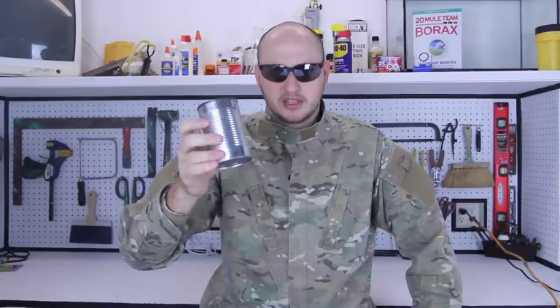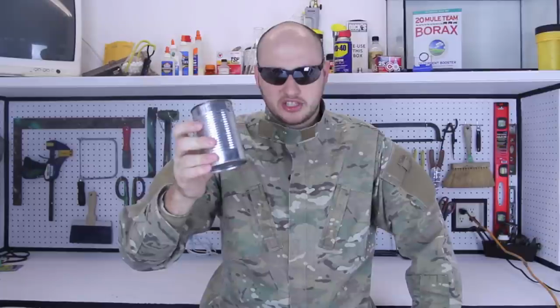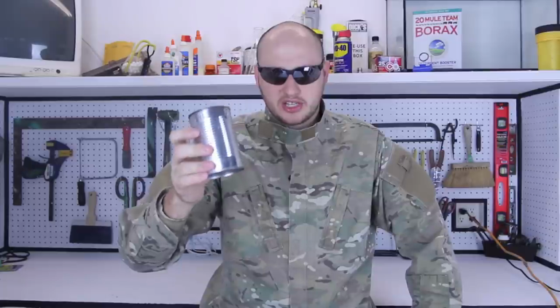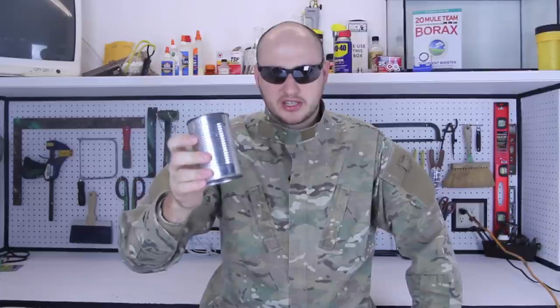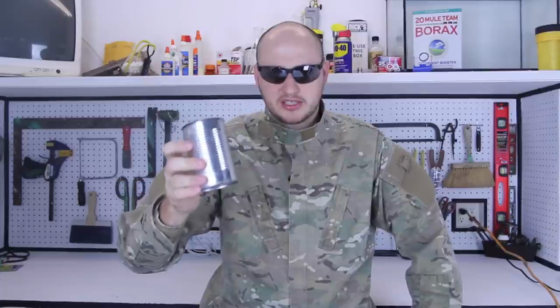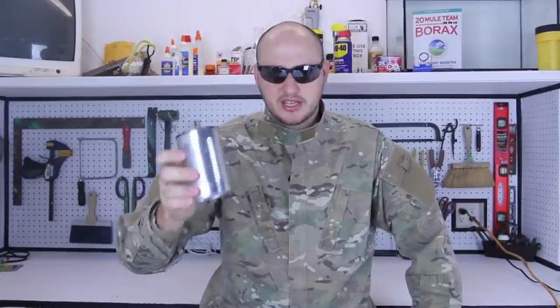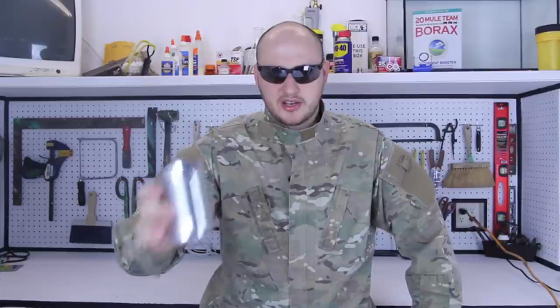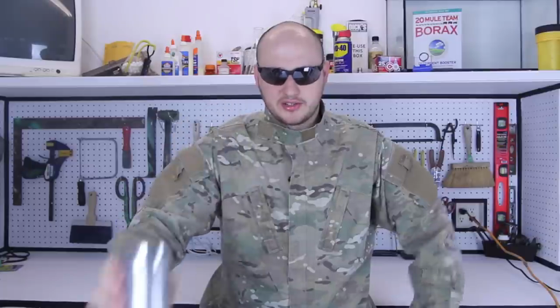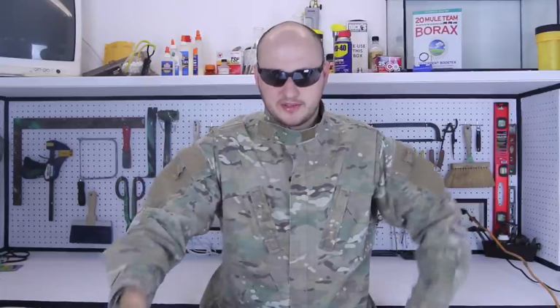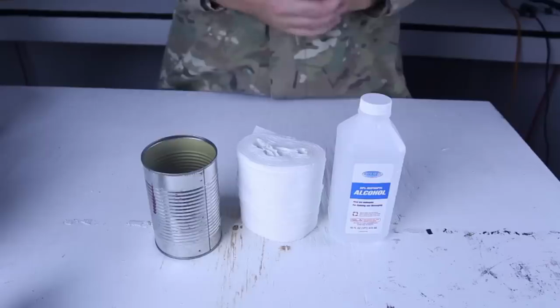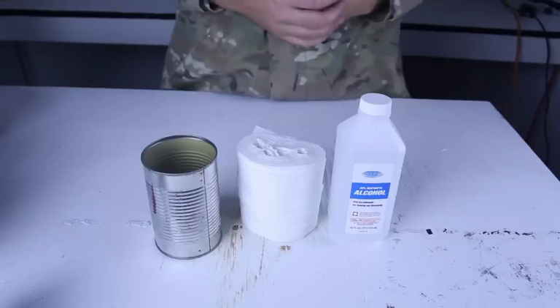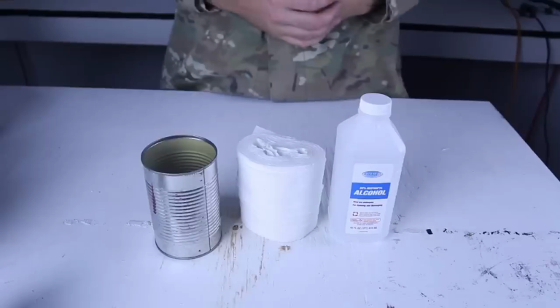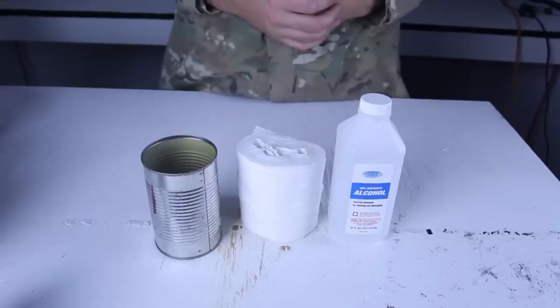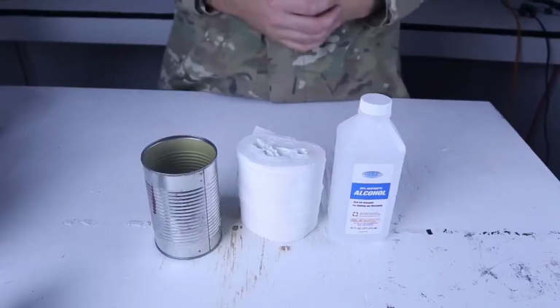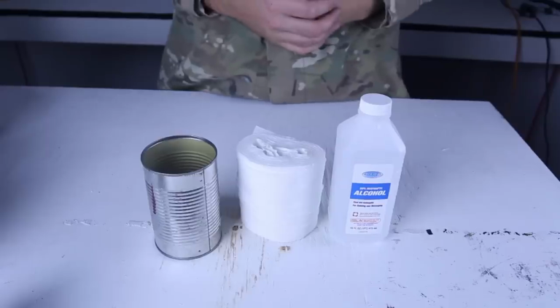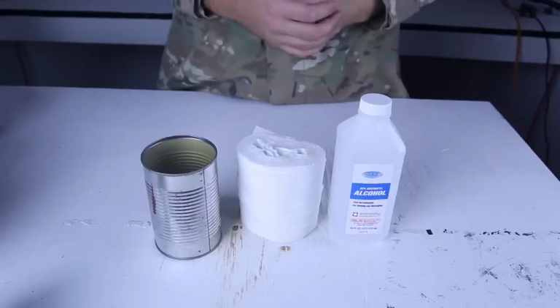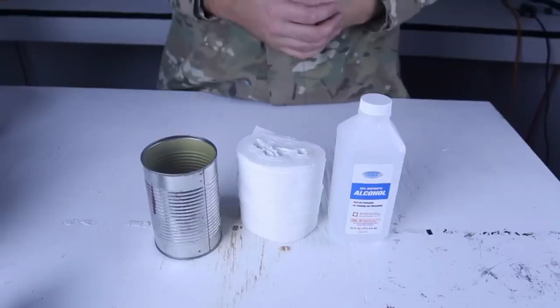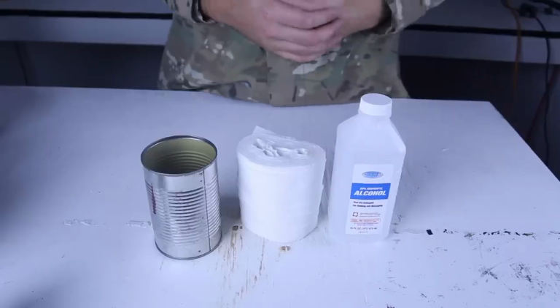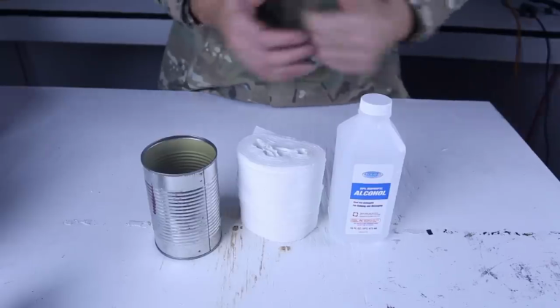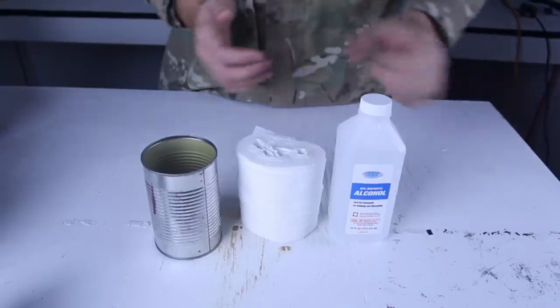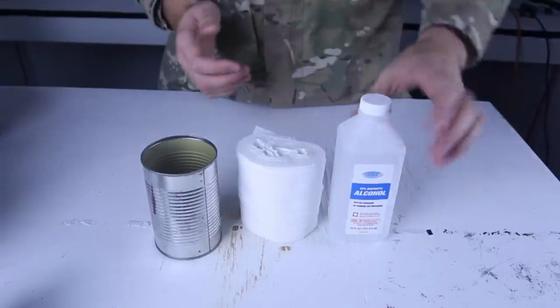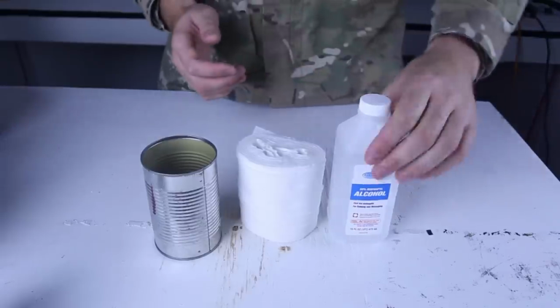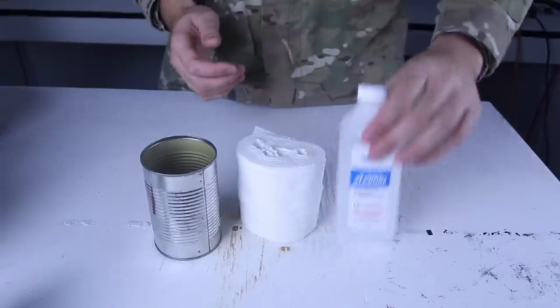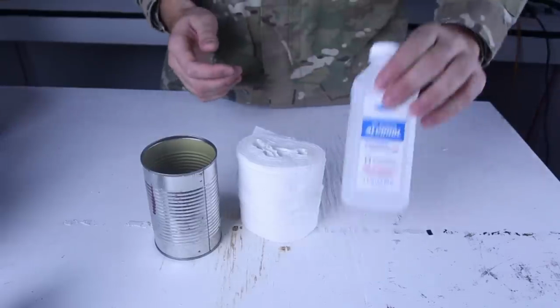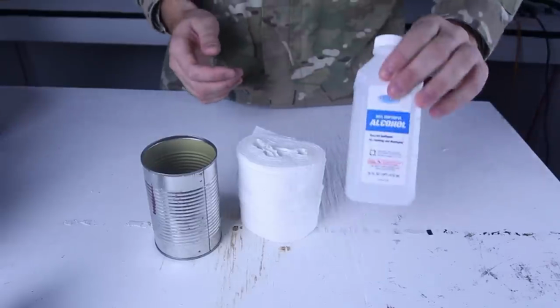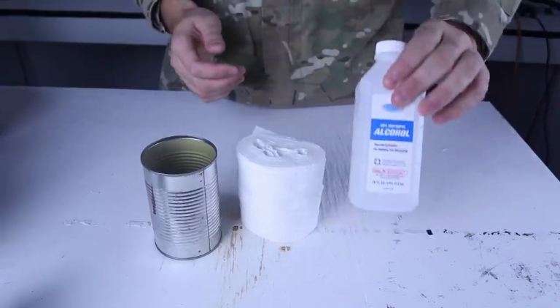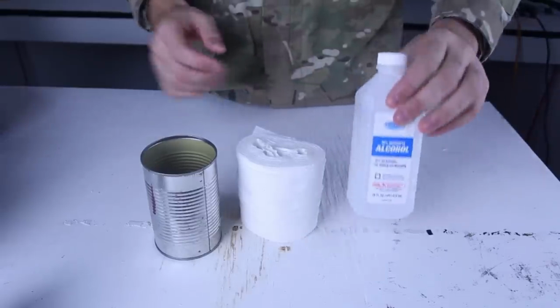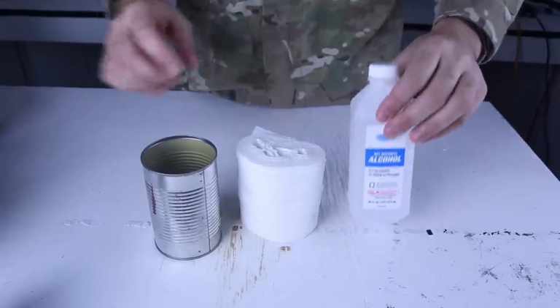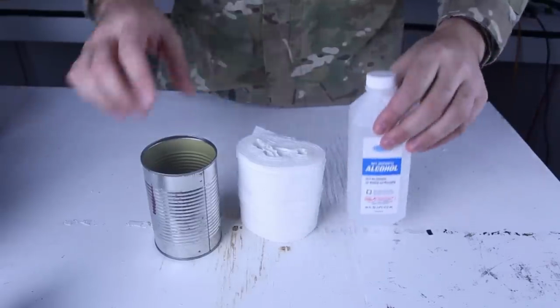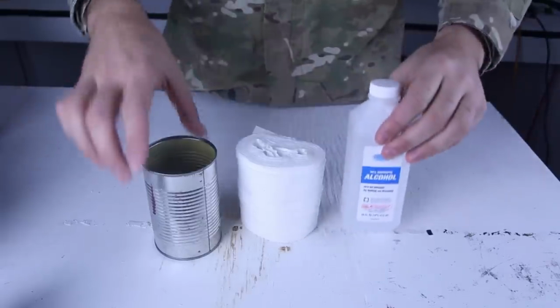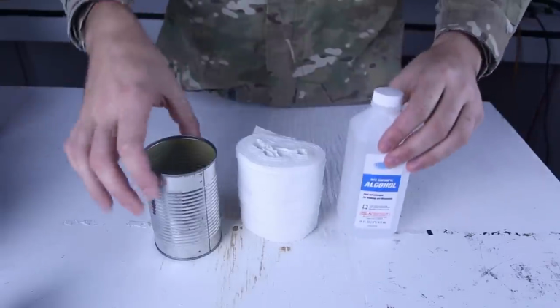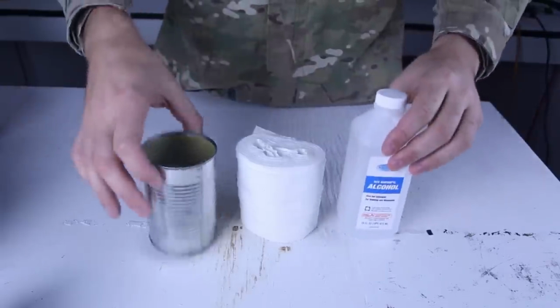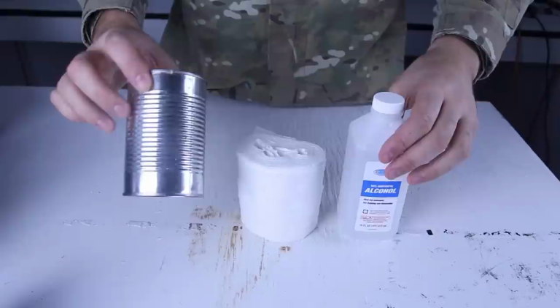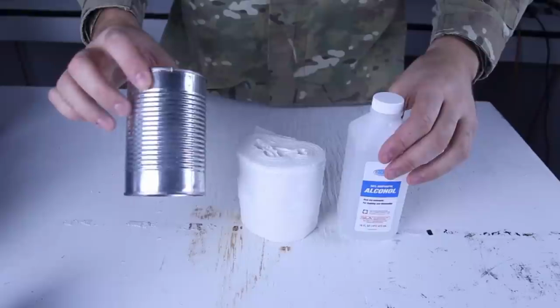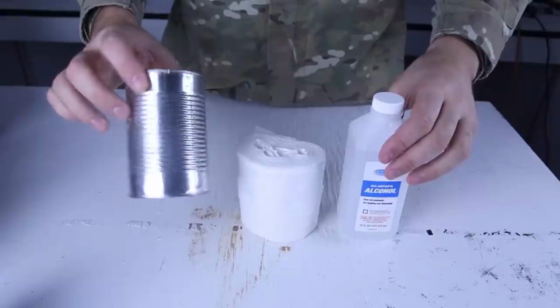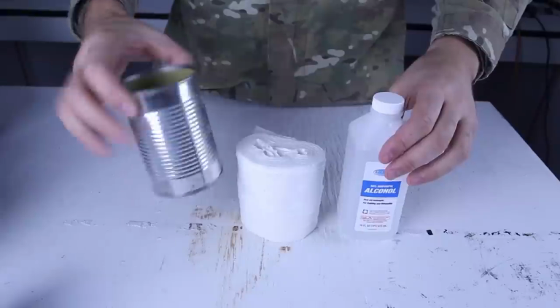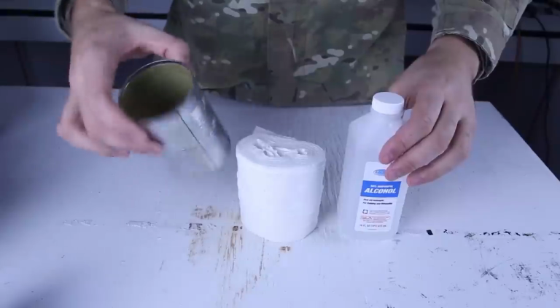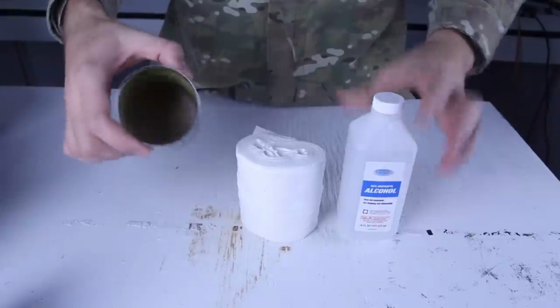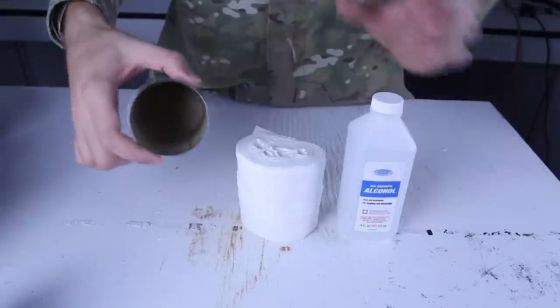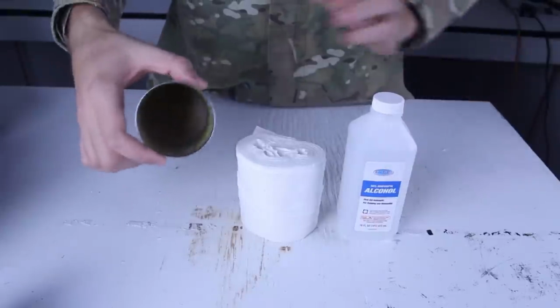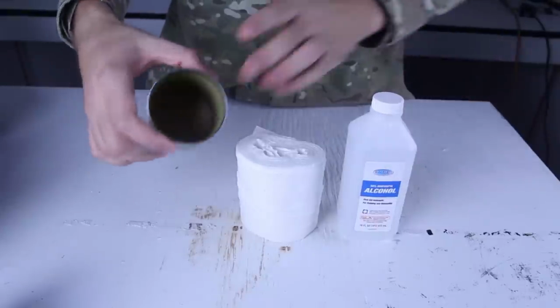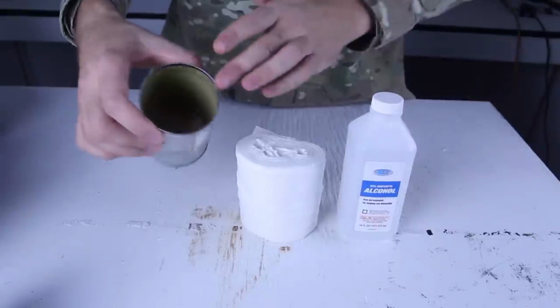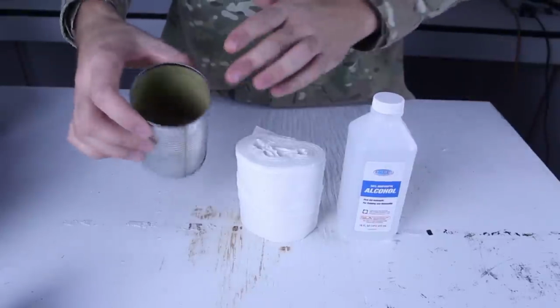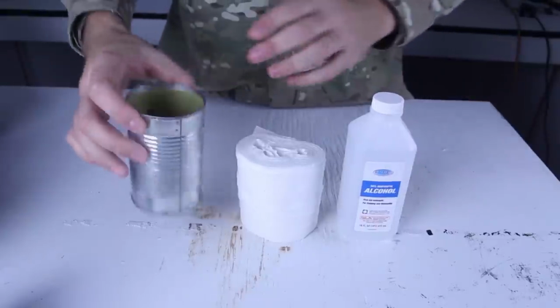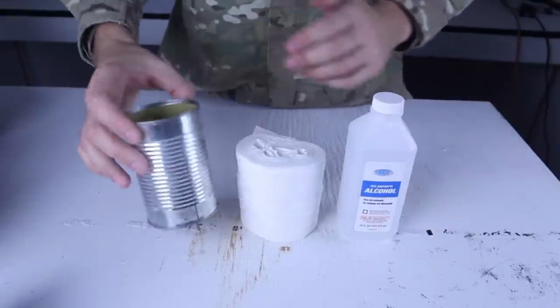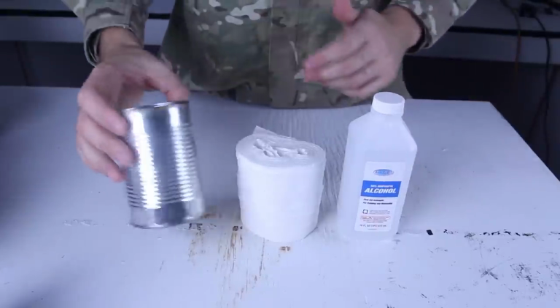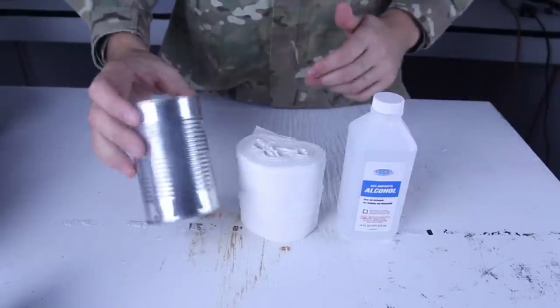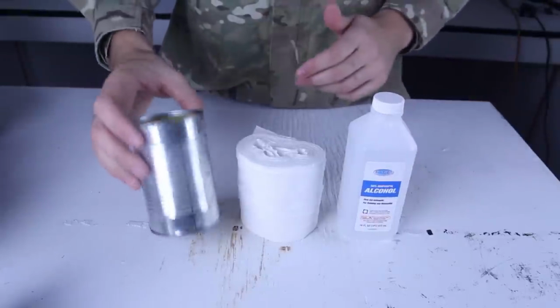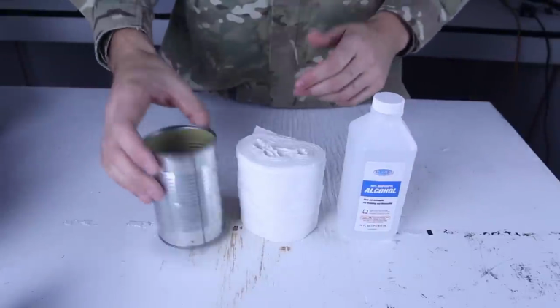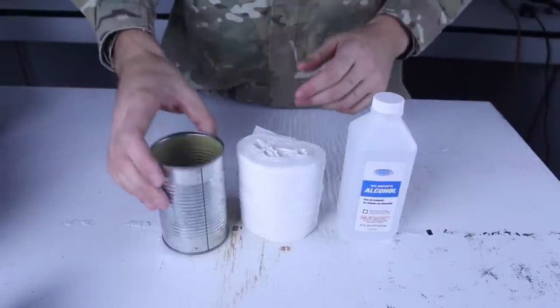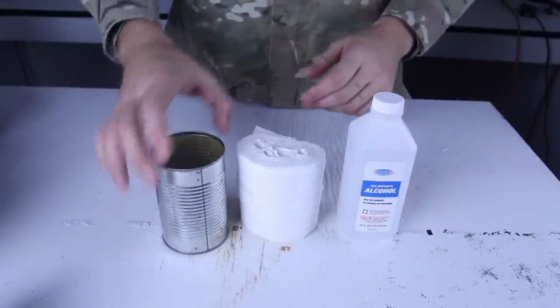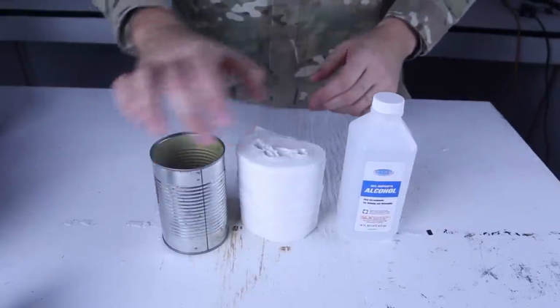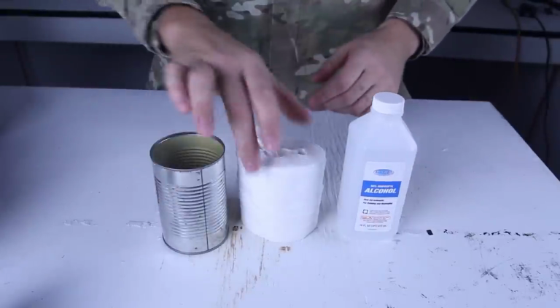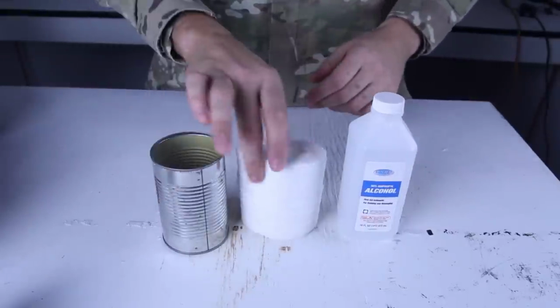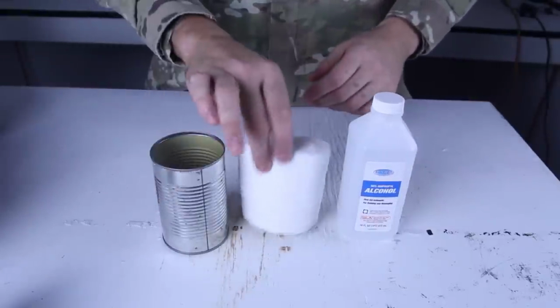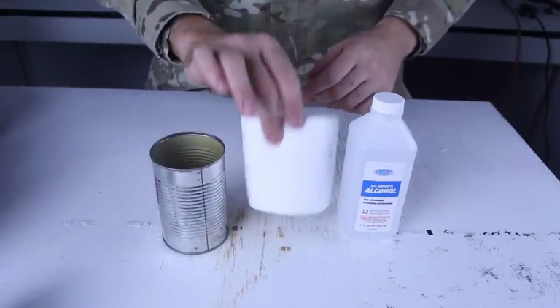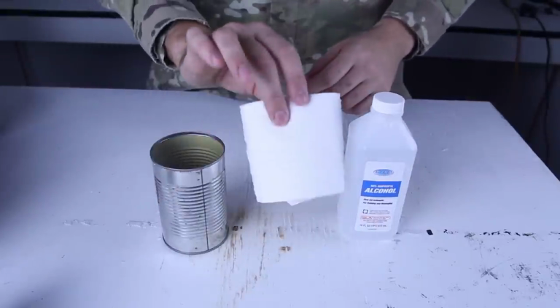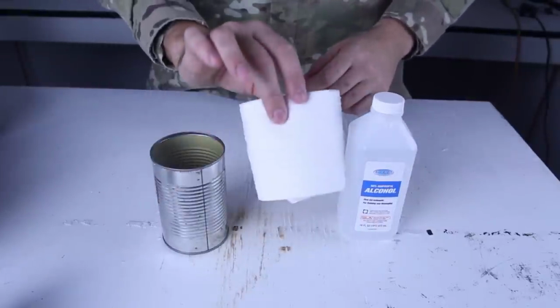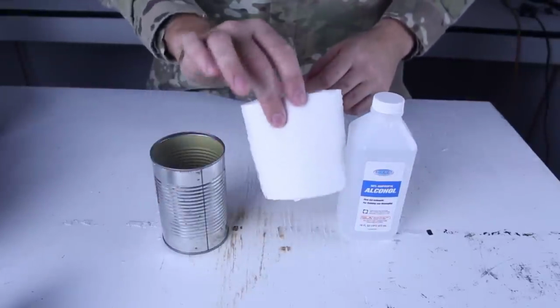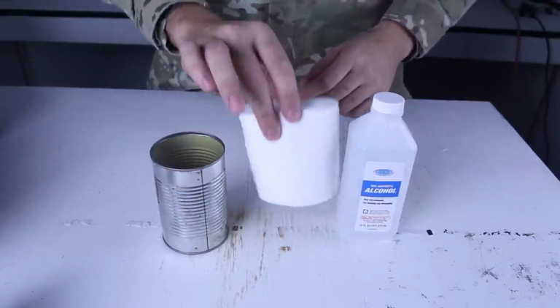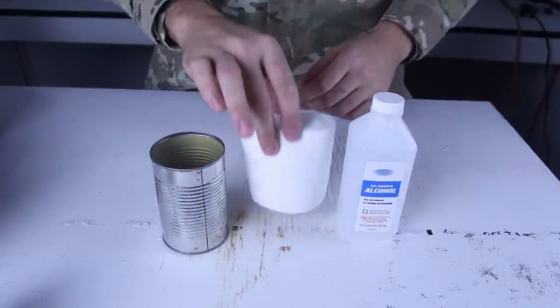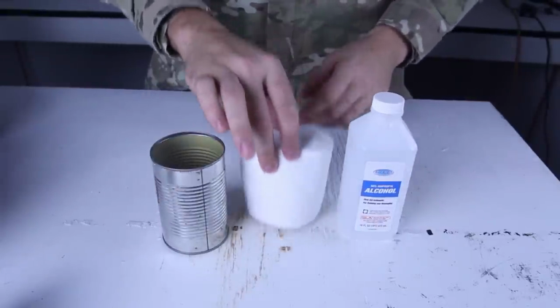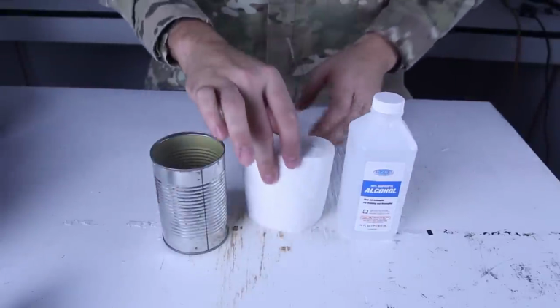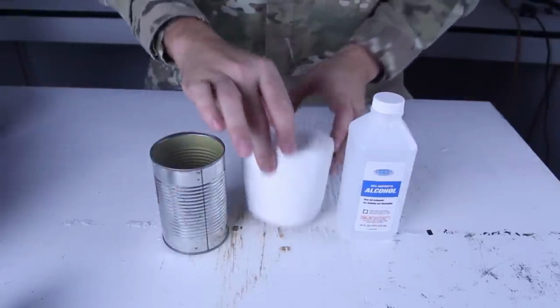For this alcohol stove we're going to need alcohol, an empty can like that, and toilet paper.